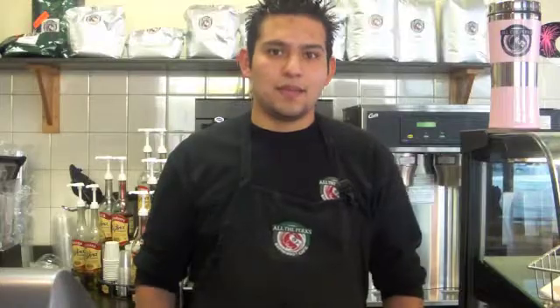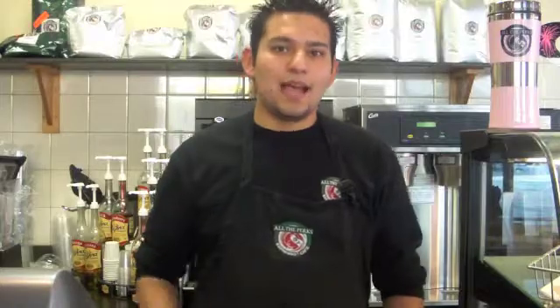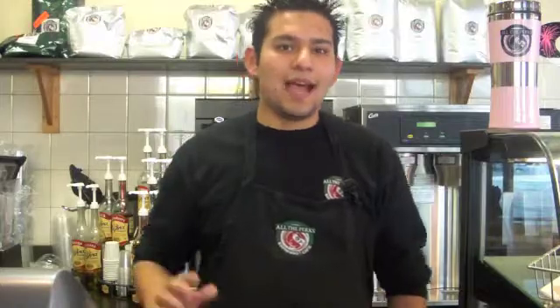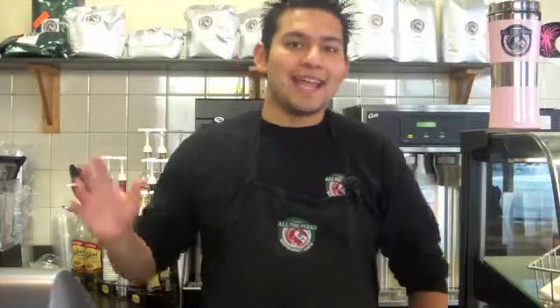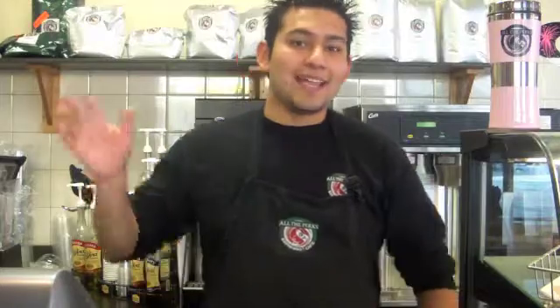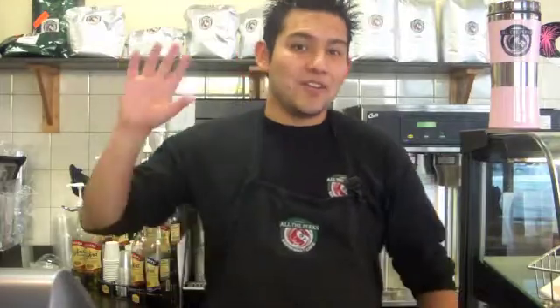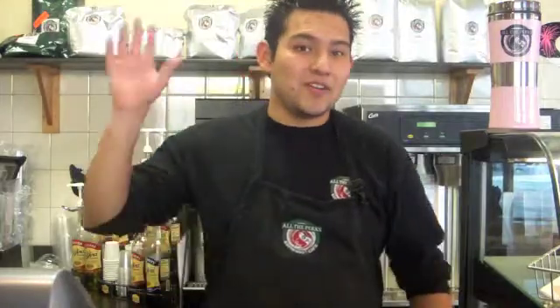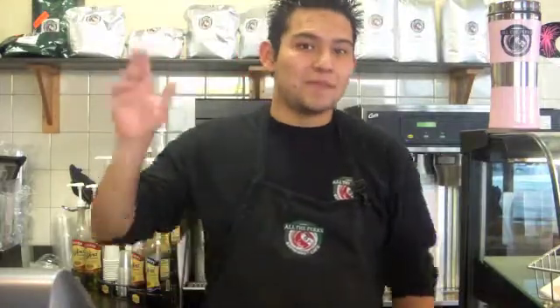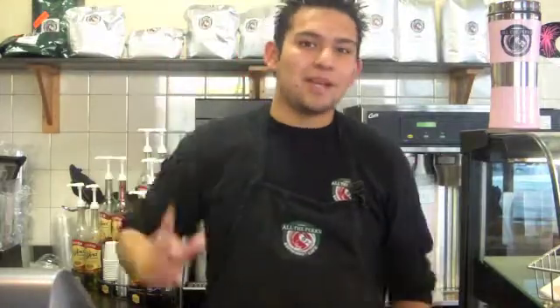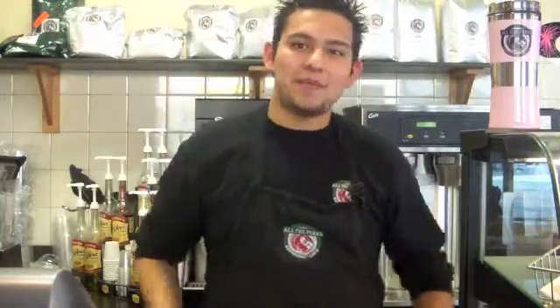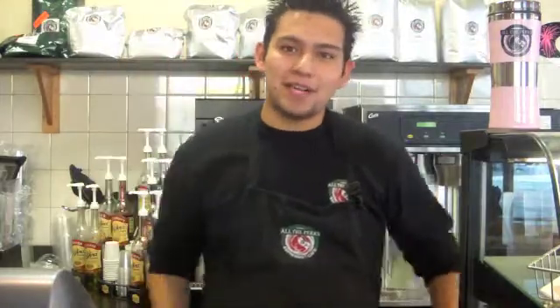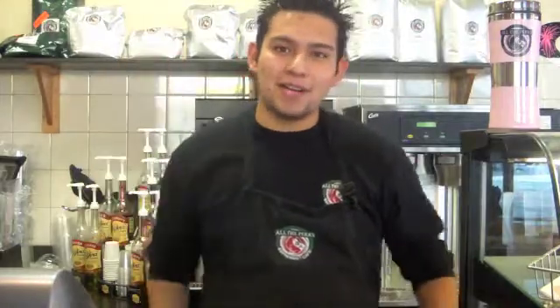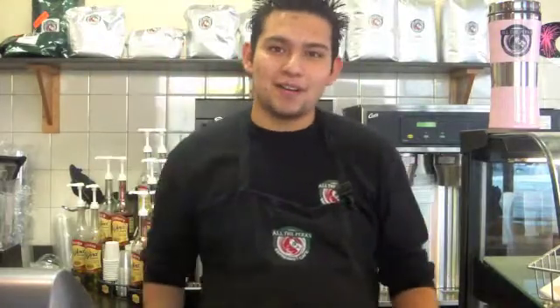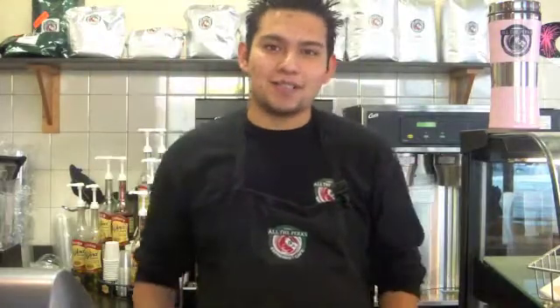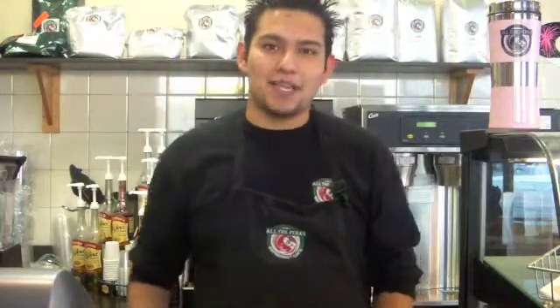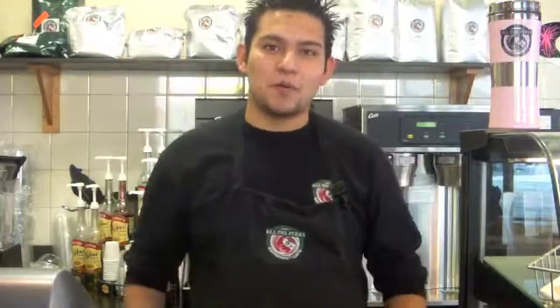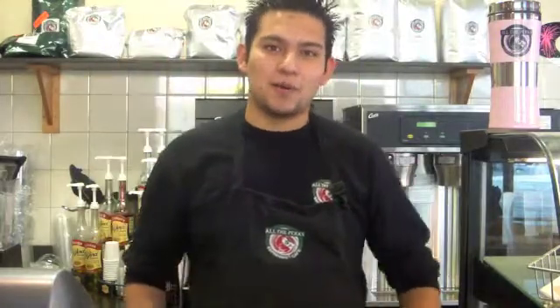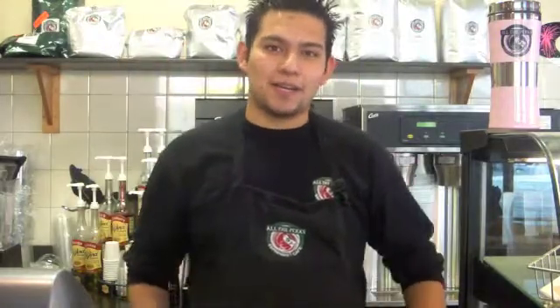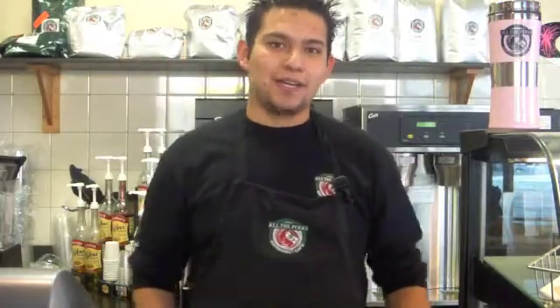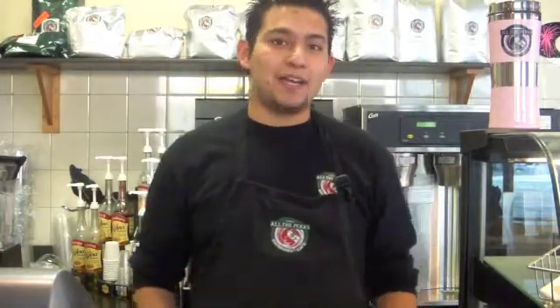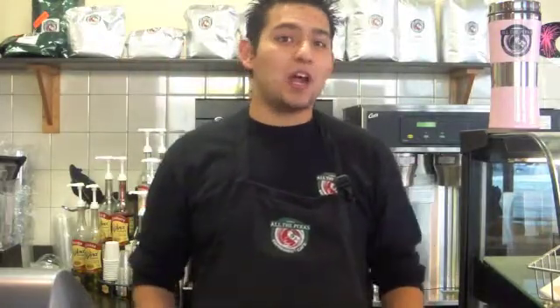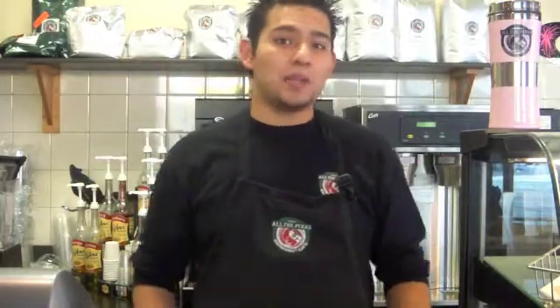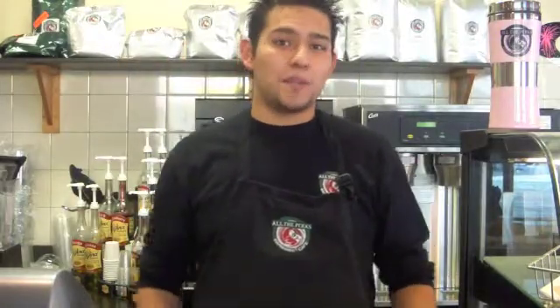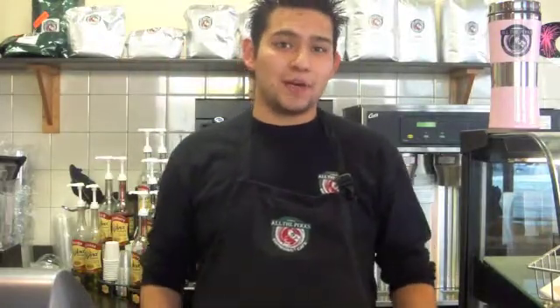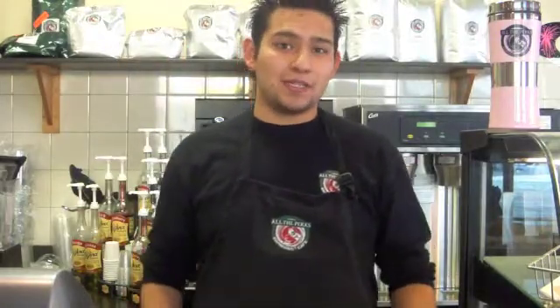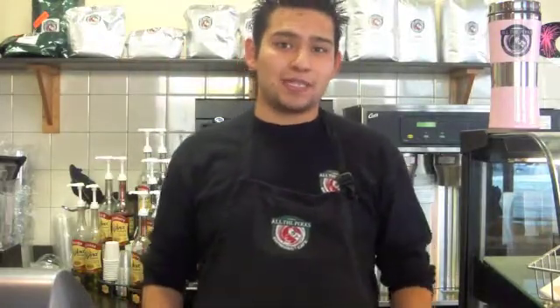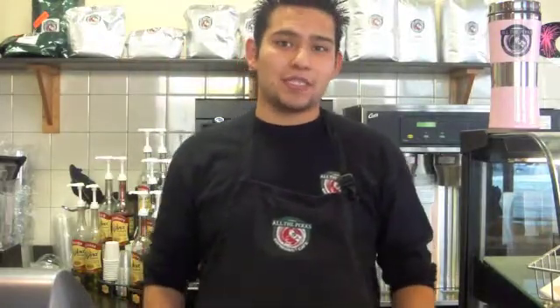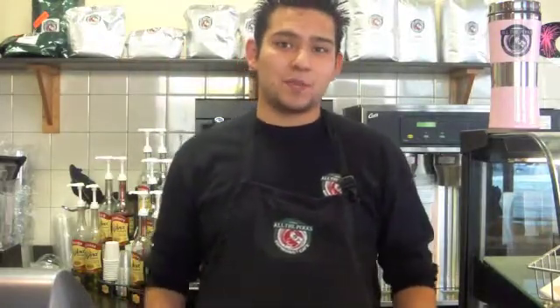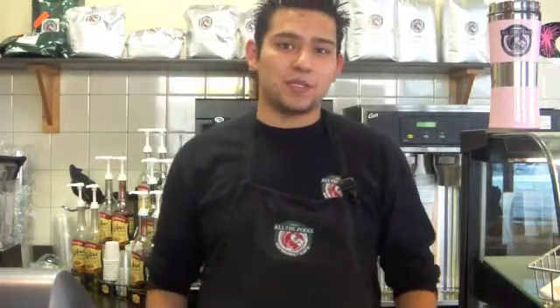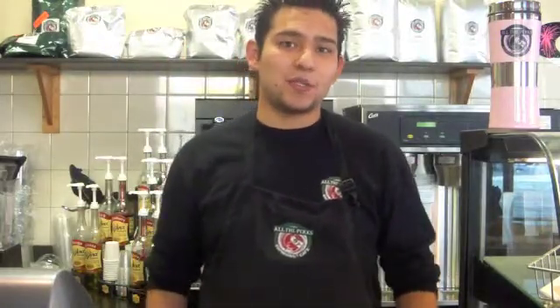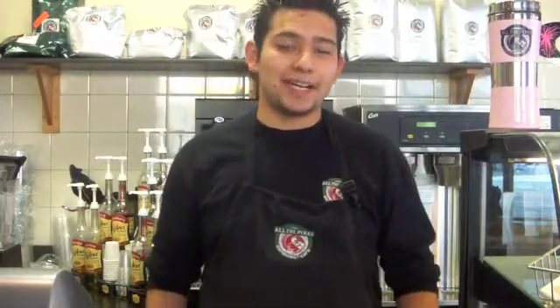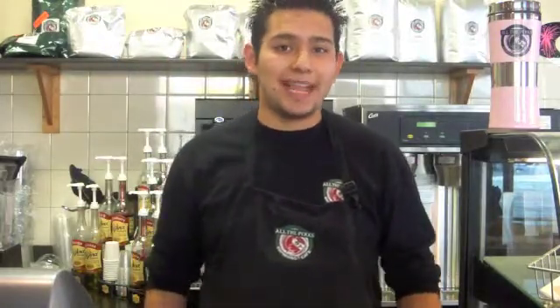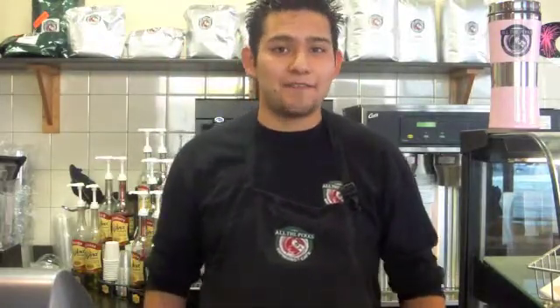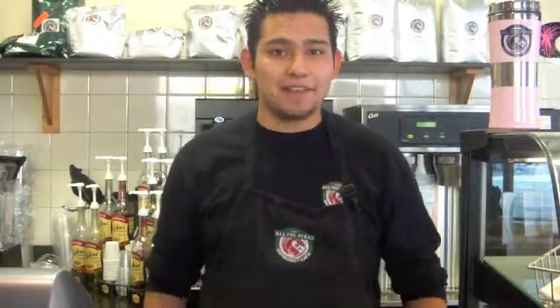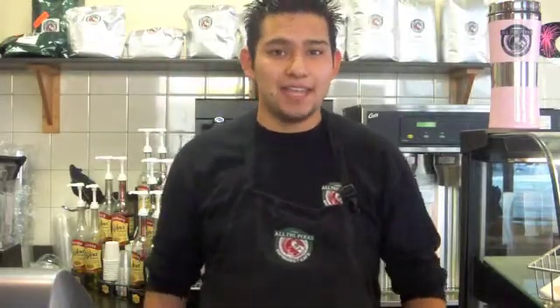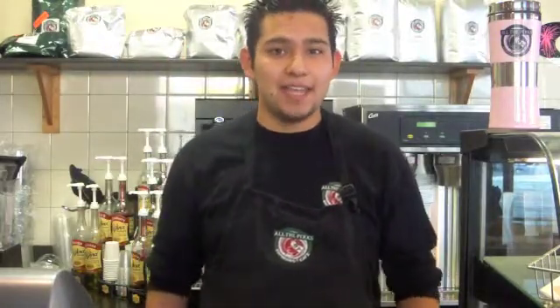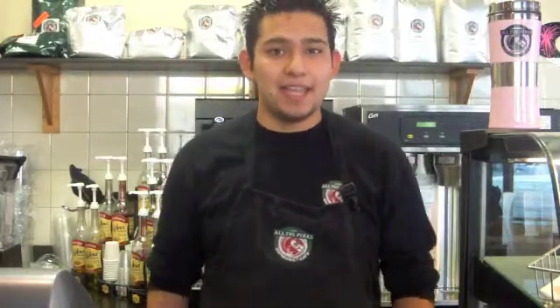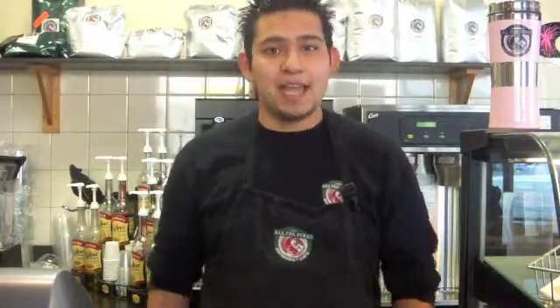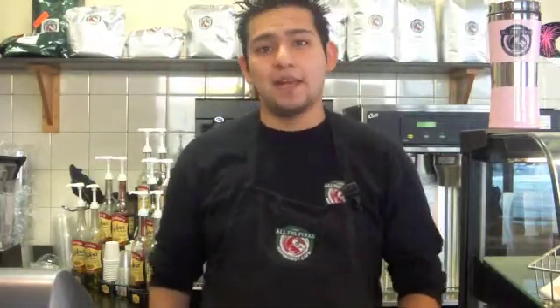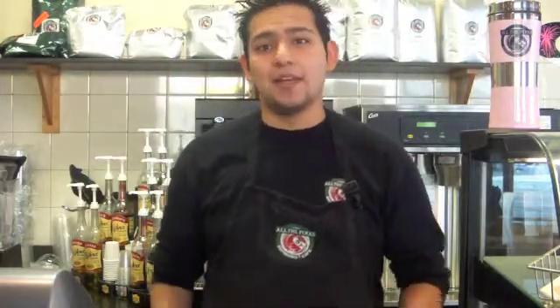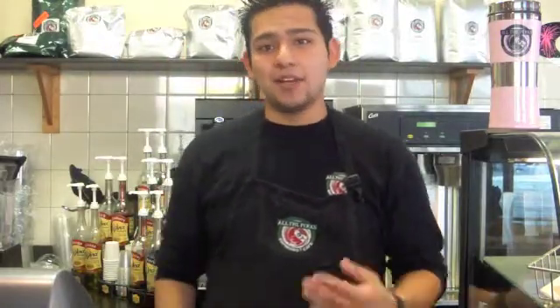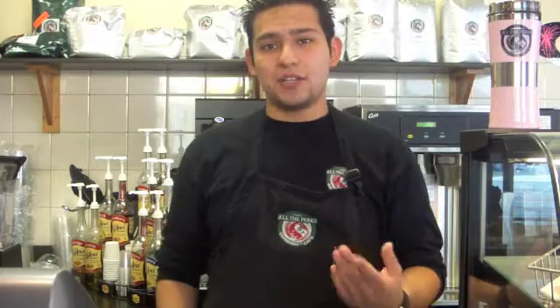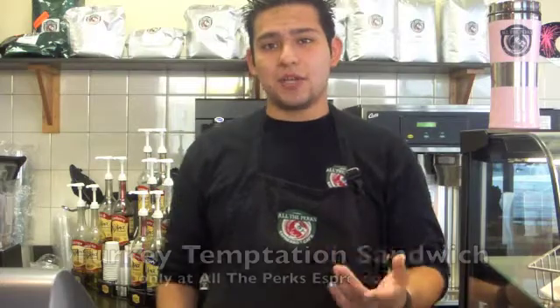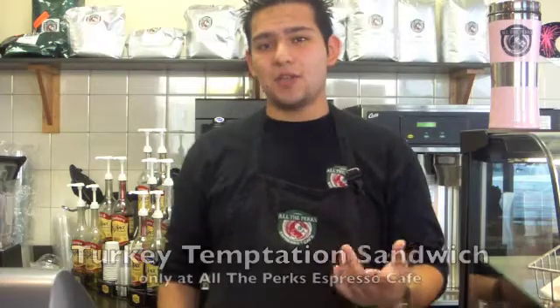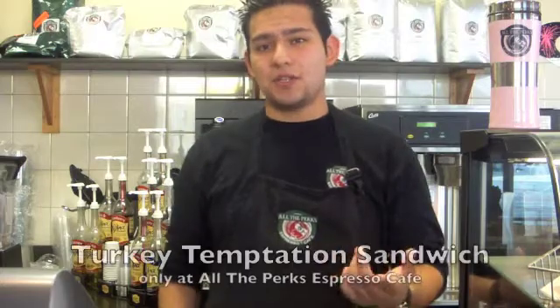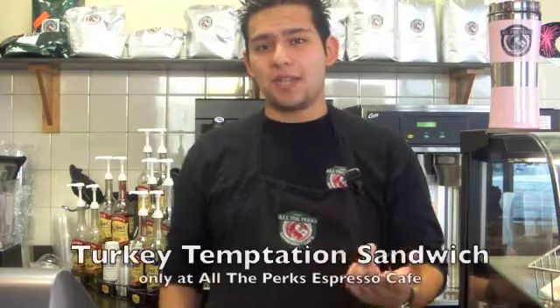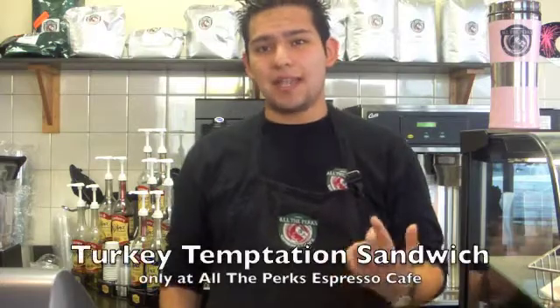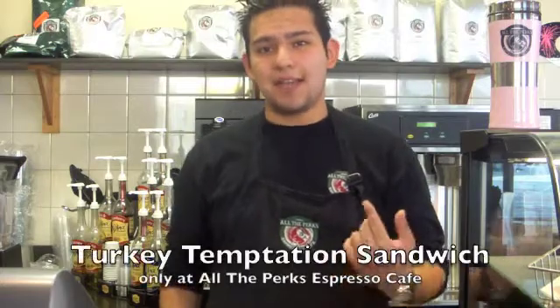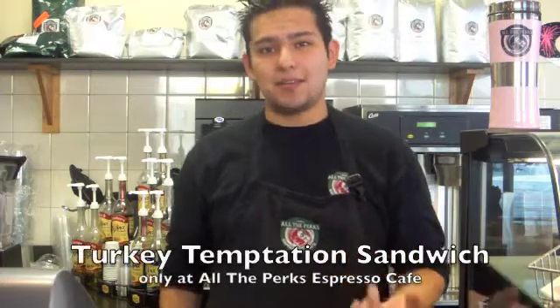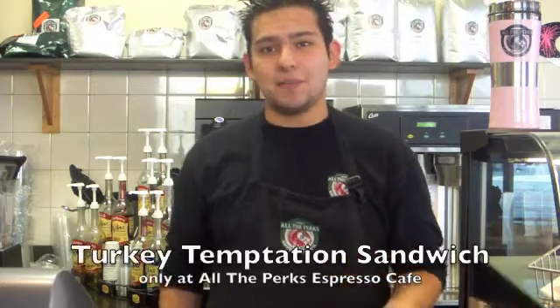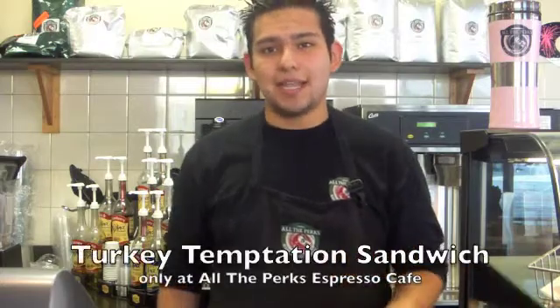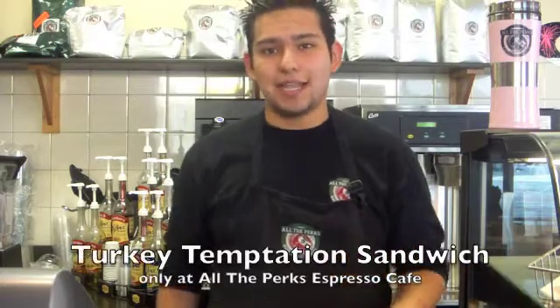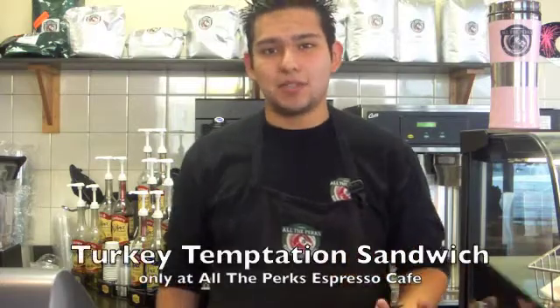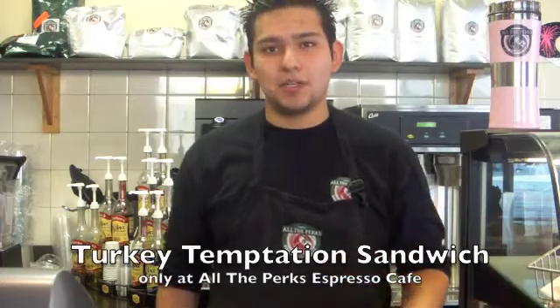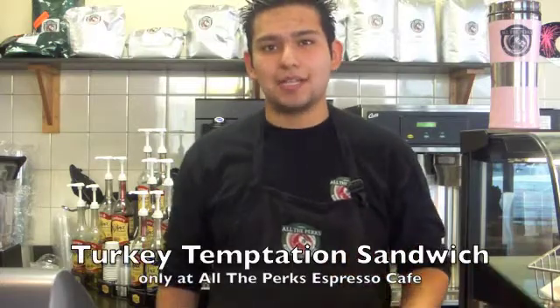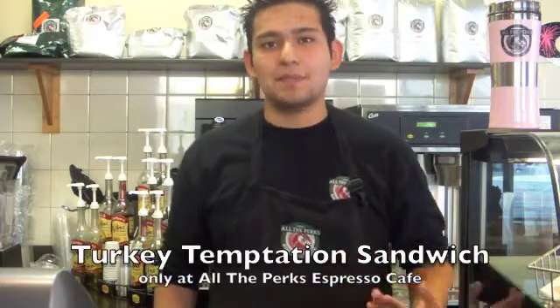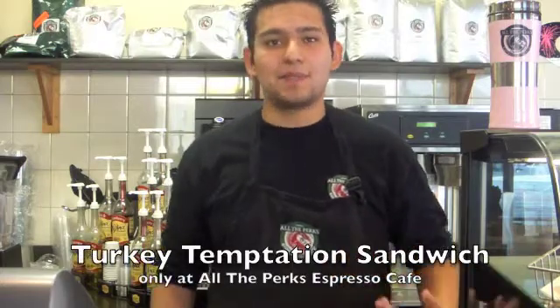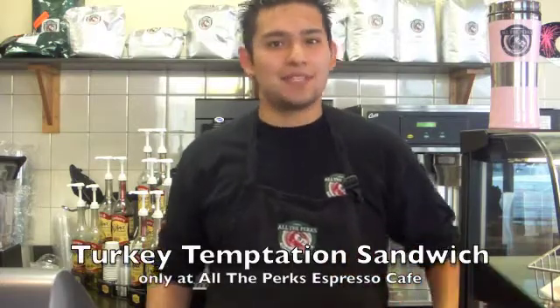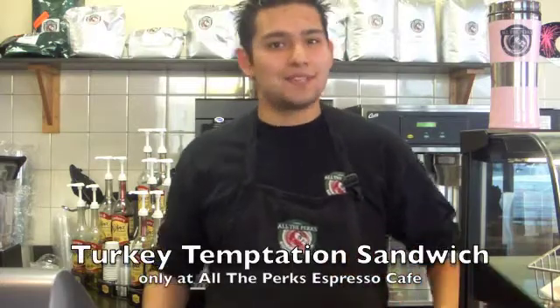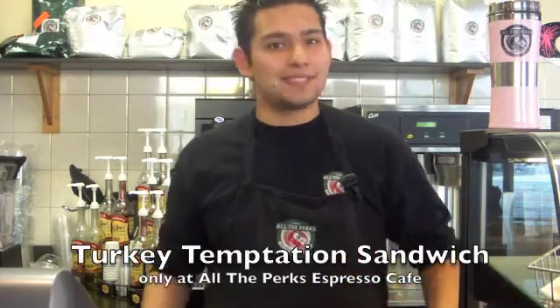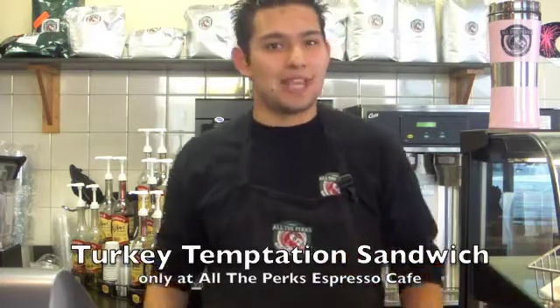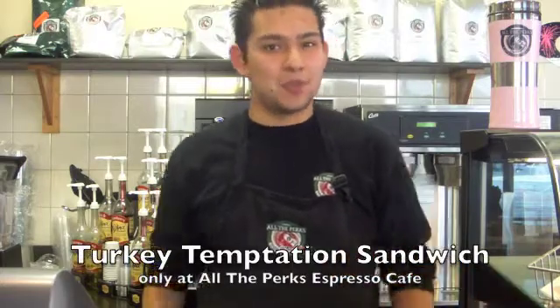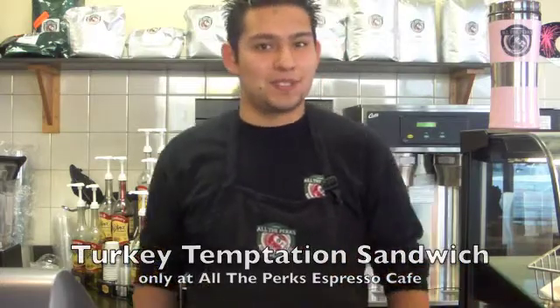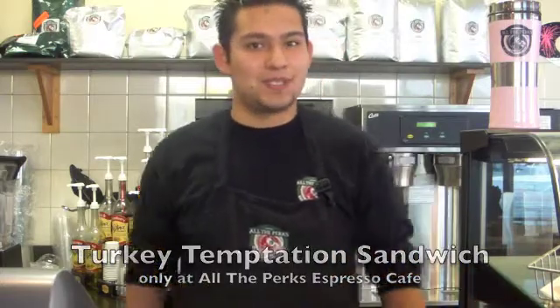Hi, how are you doing? My name is Carlos. I work here in Alderbergs, Espresso and Café. And I'm going to show you today how to make a Turkey Temptation Sandwich.